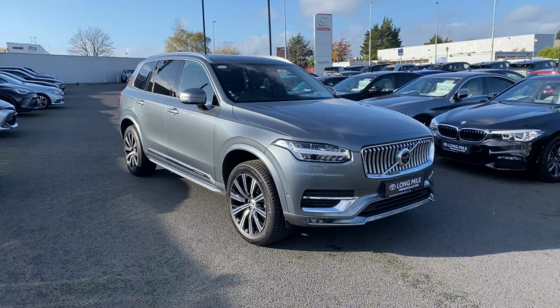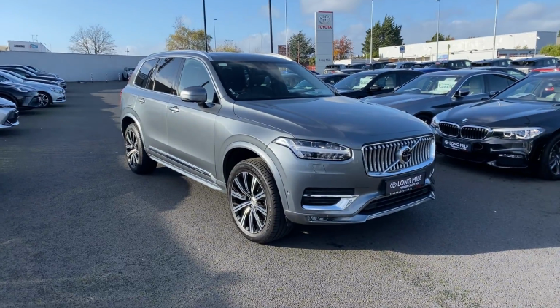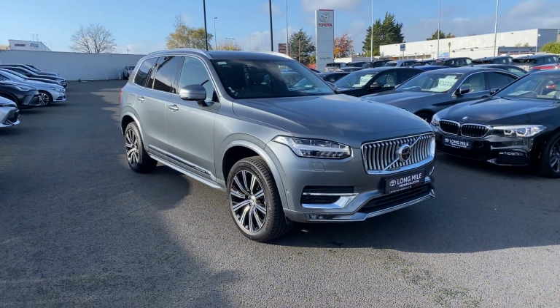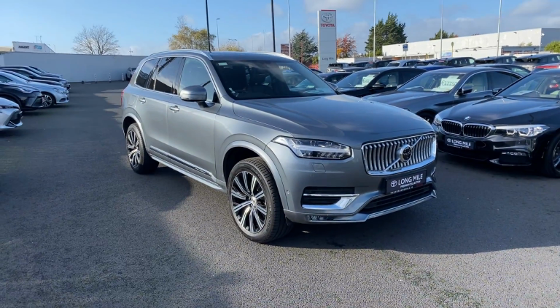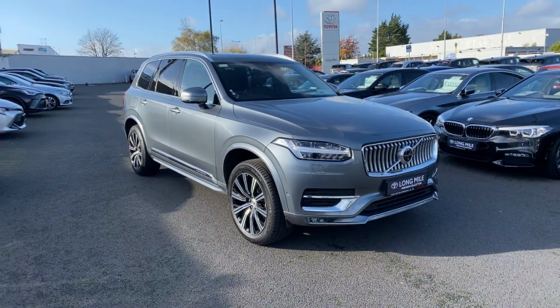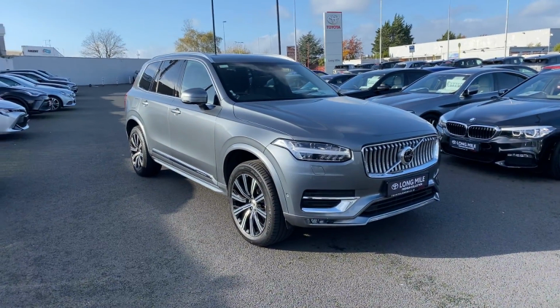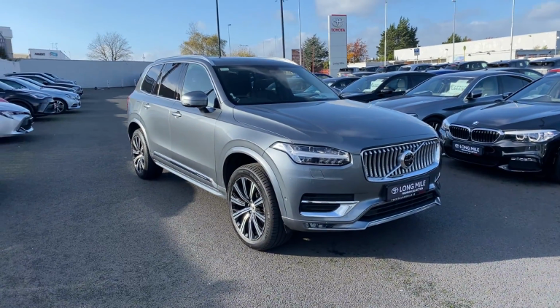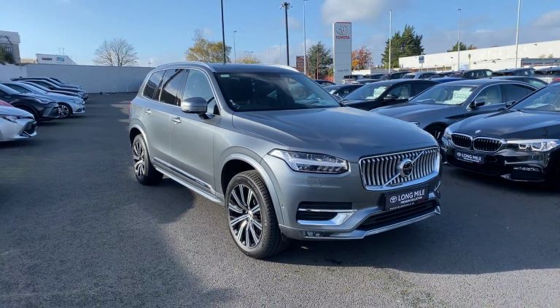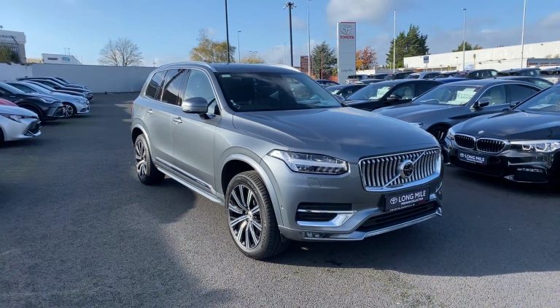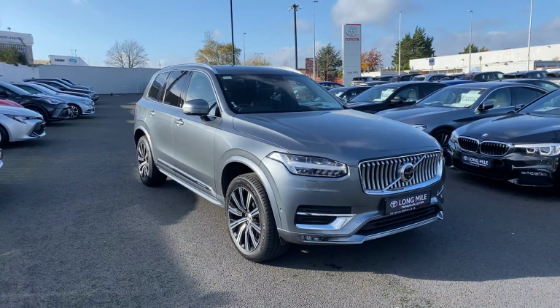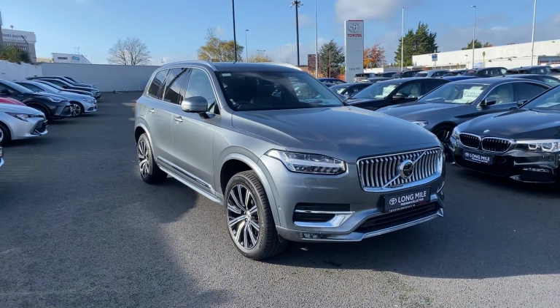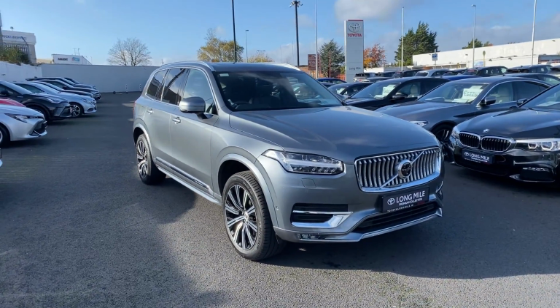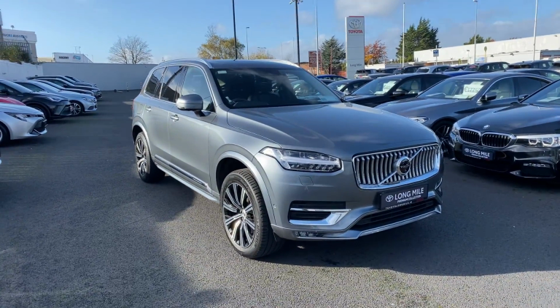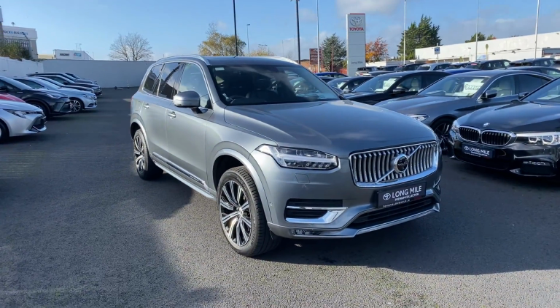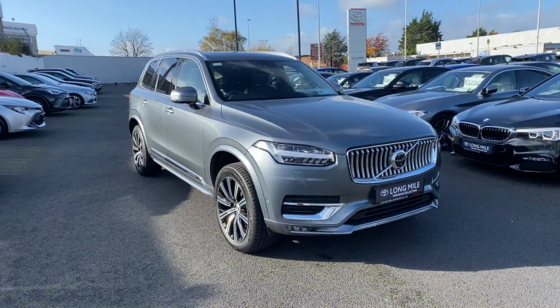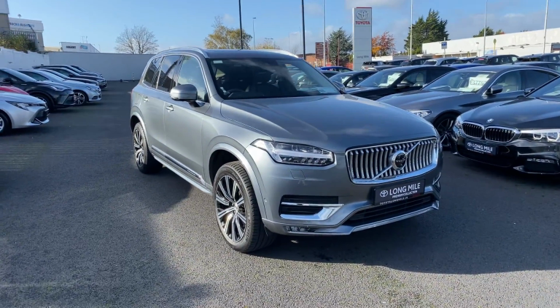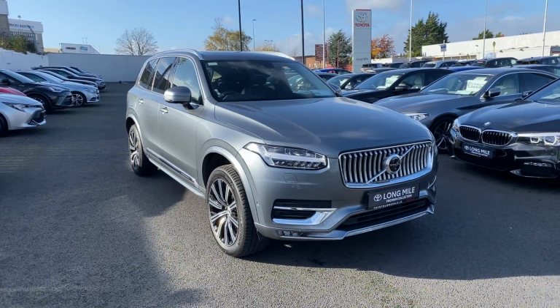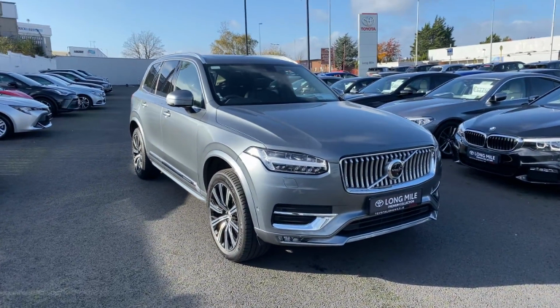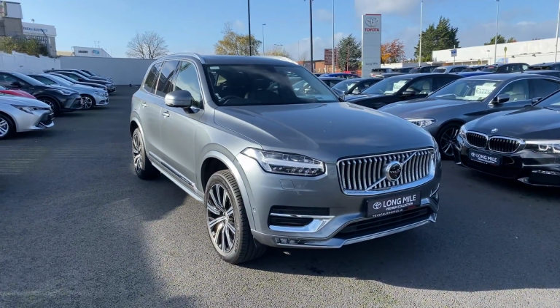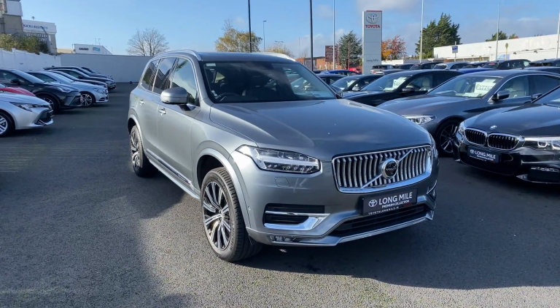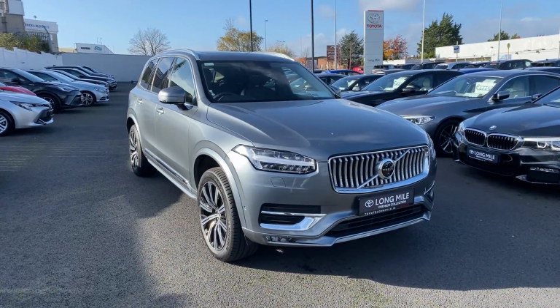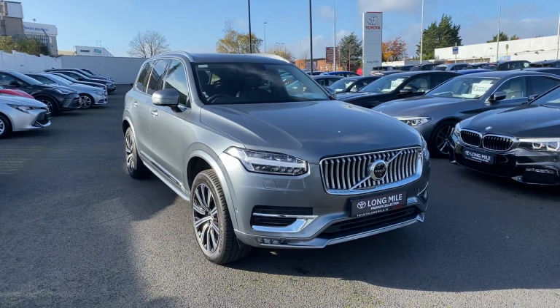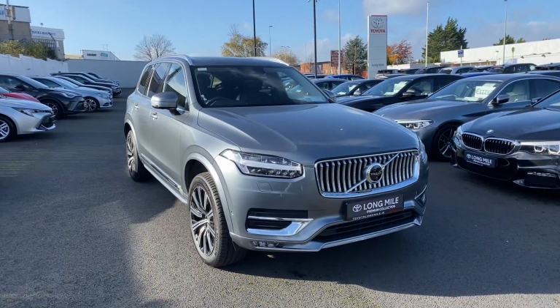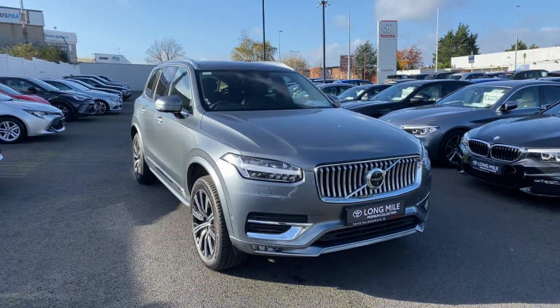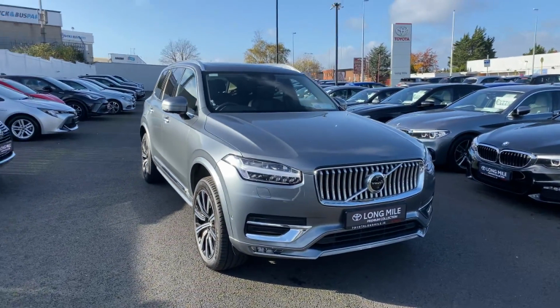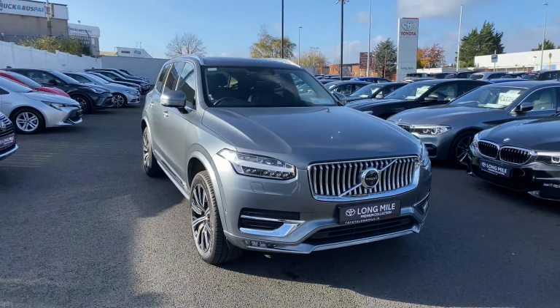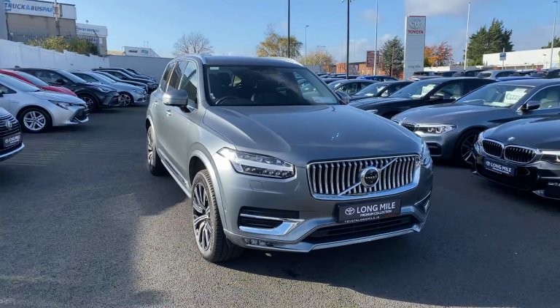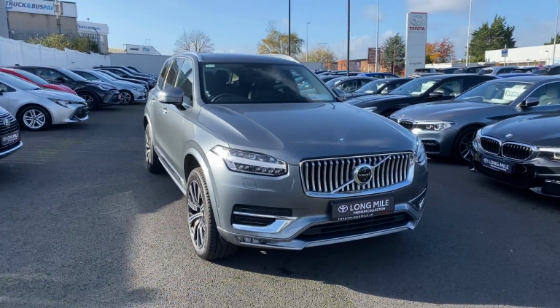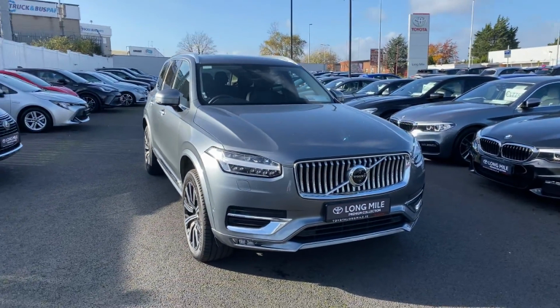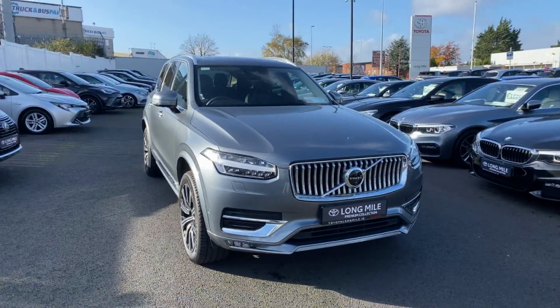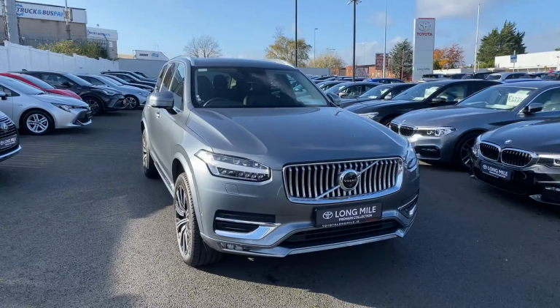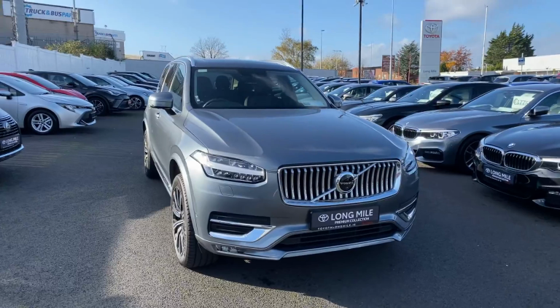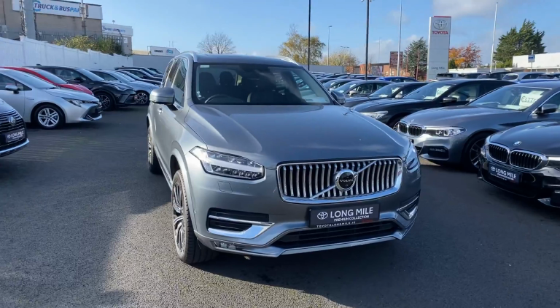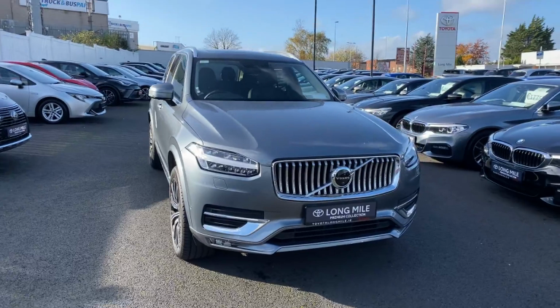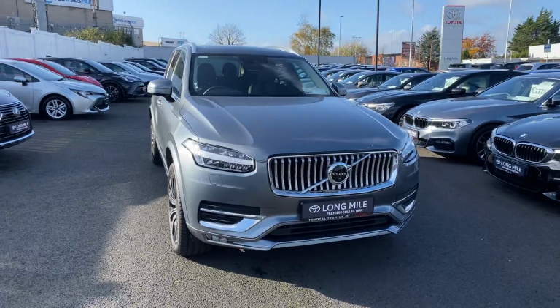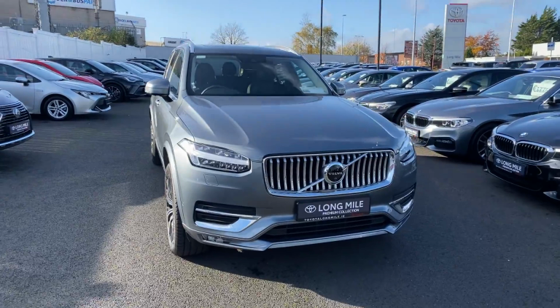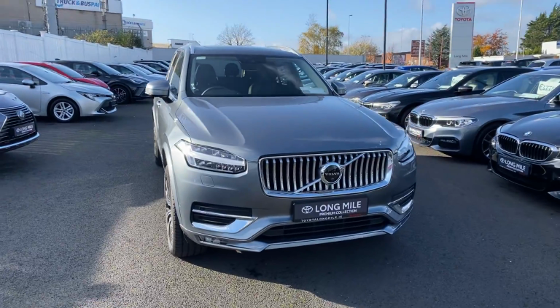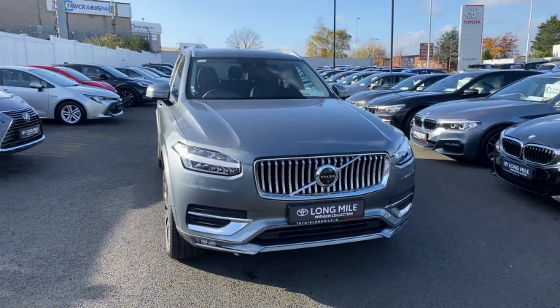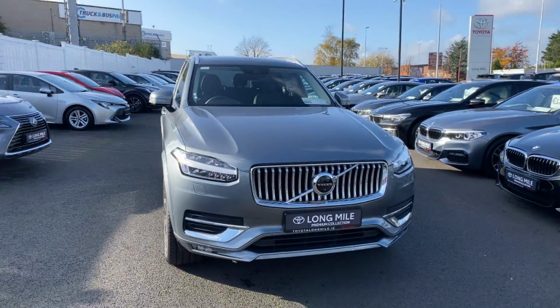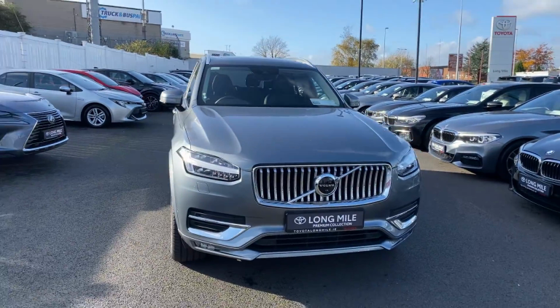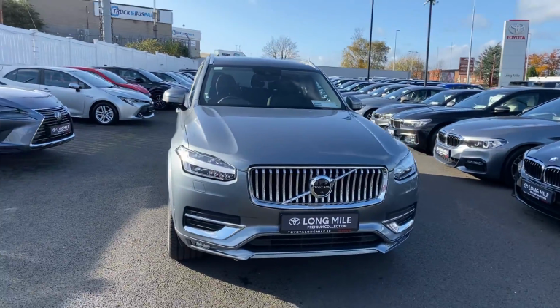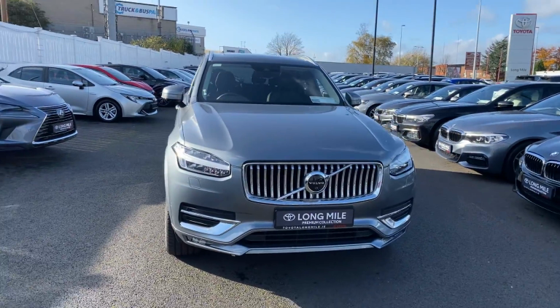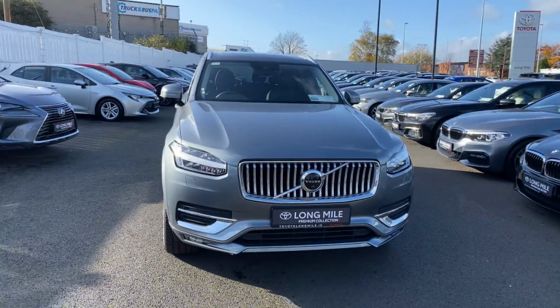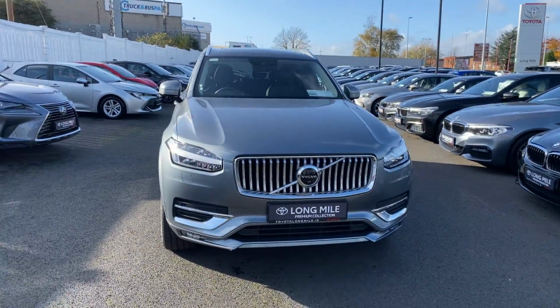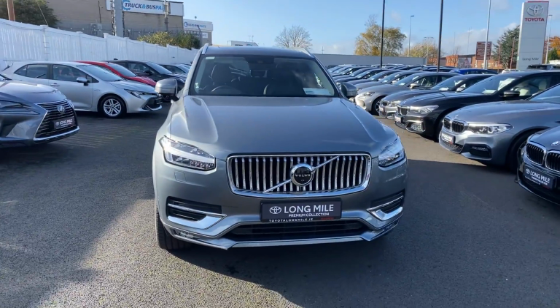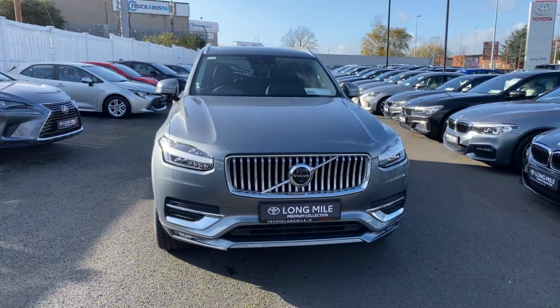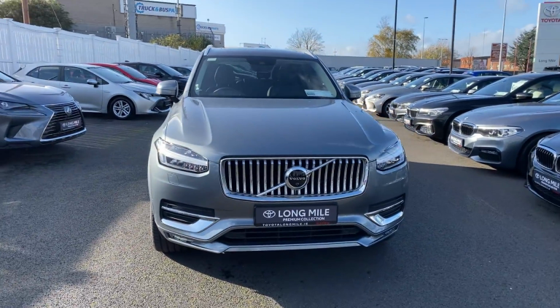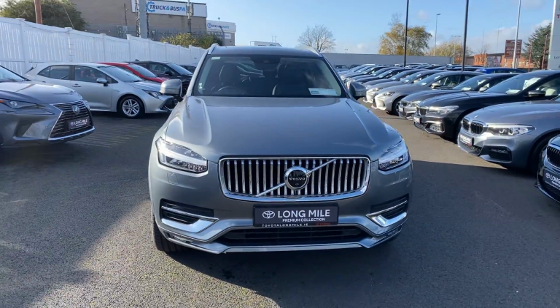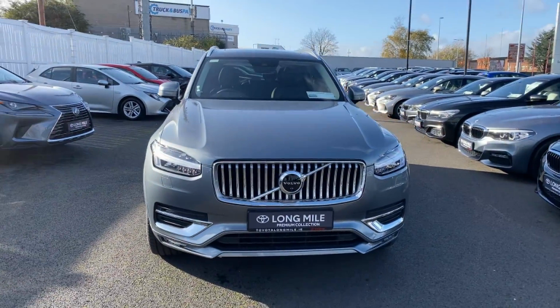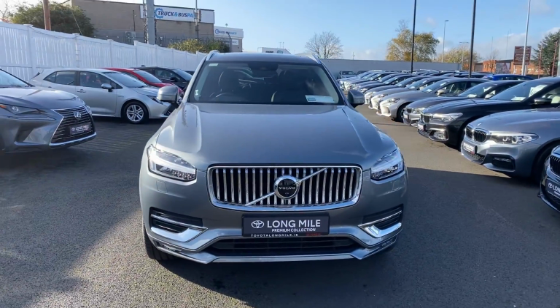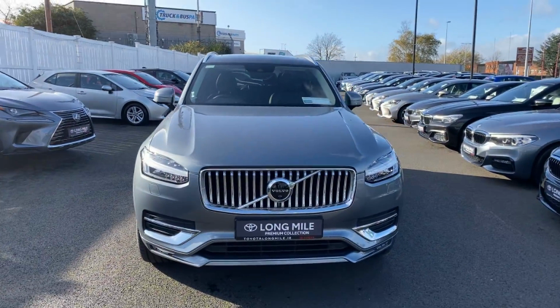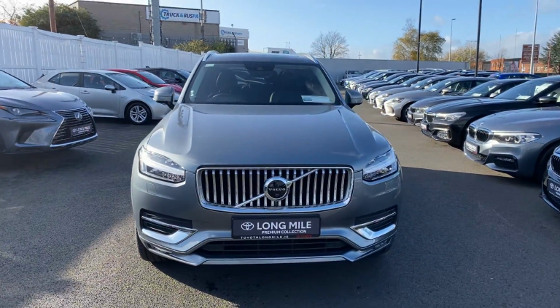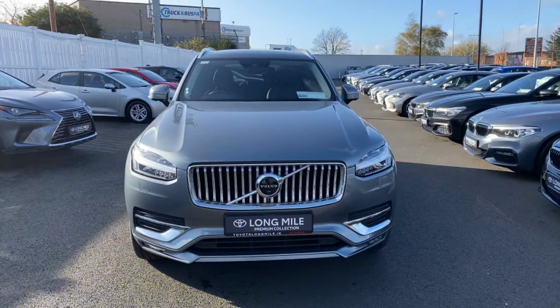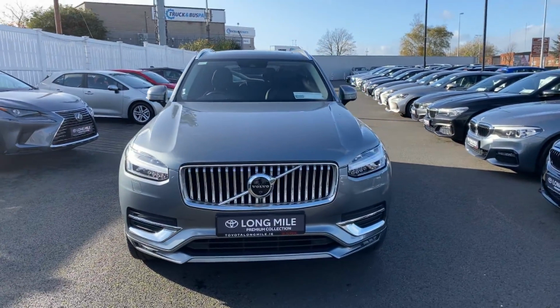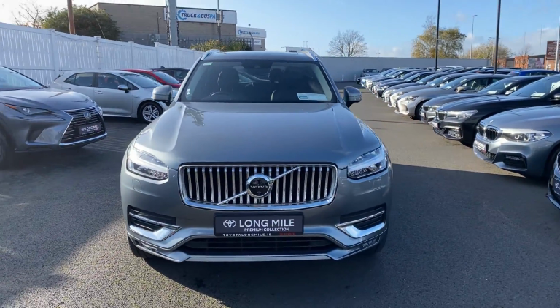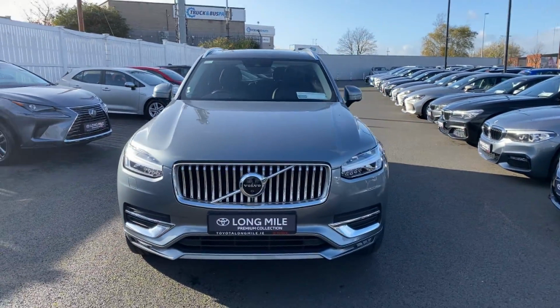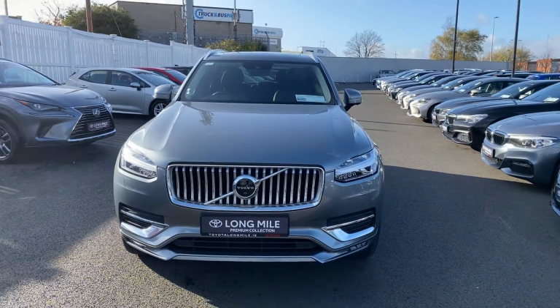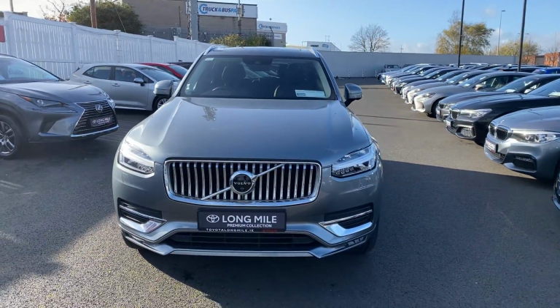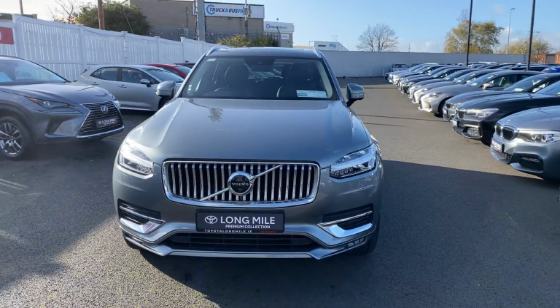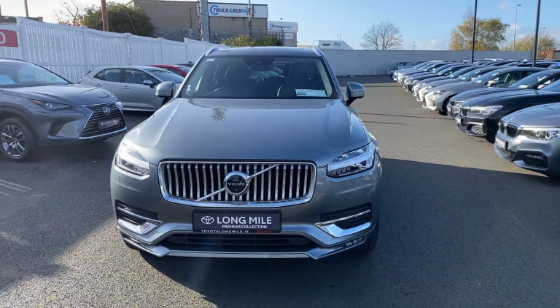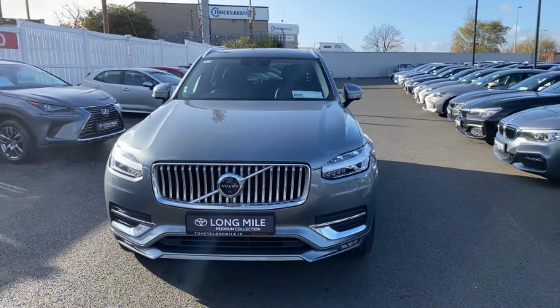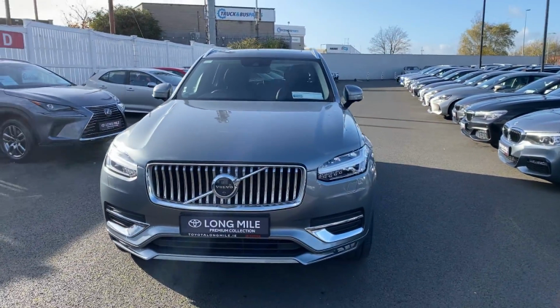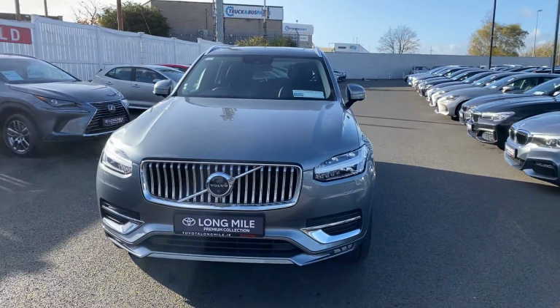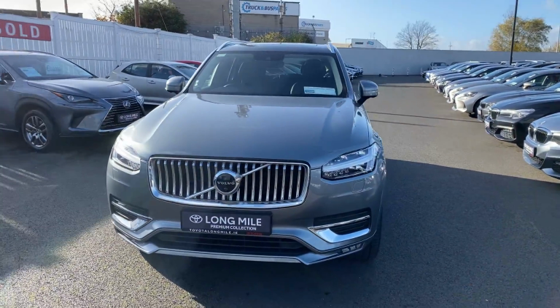Welcome to Toyota Long Mile. Just into stock is this 2019 Volvo XC90 2.0-litre diesel Inscription model.